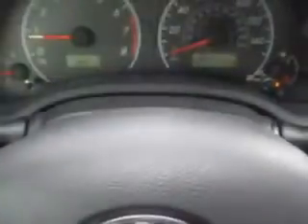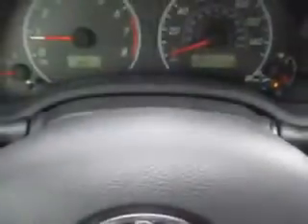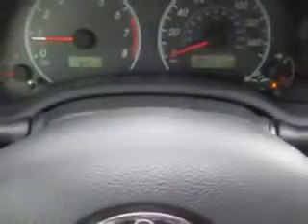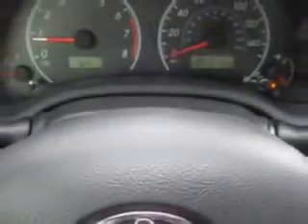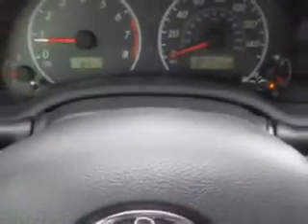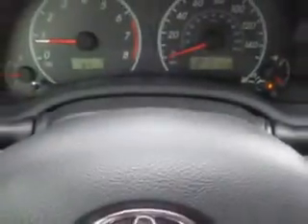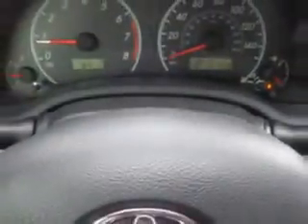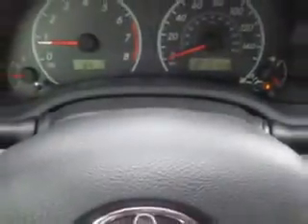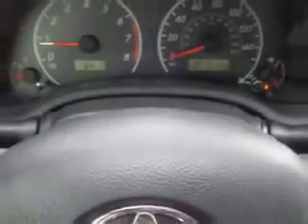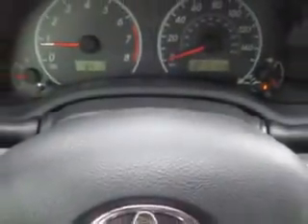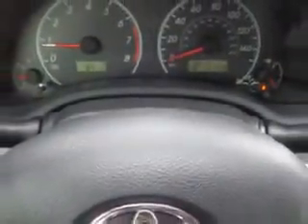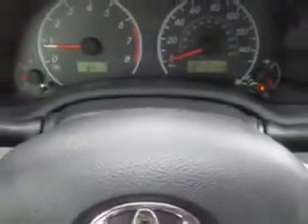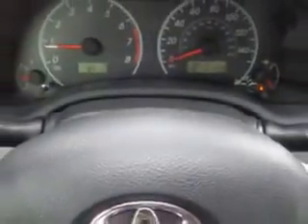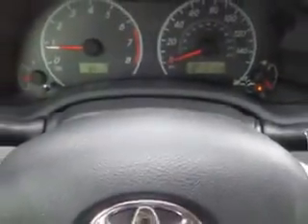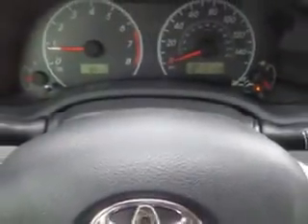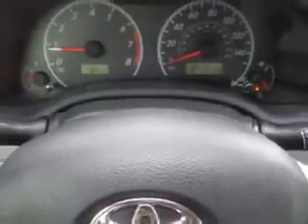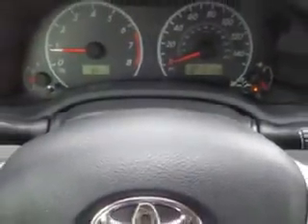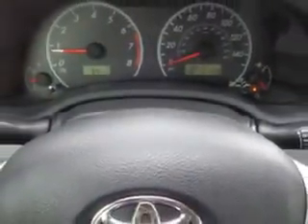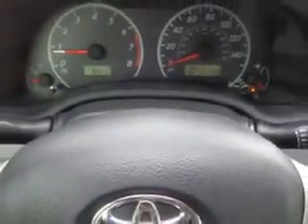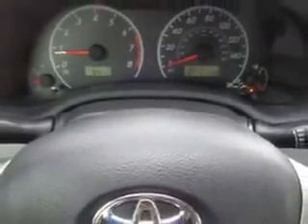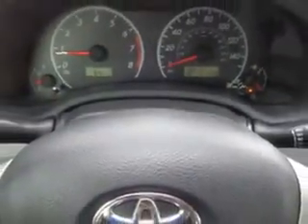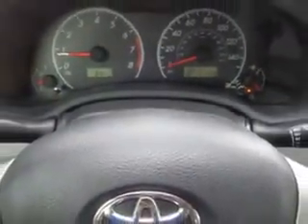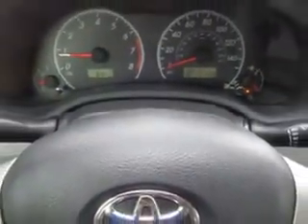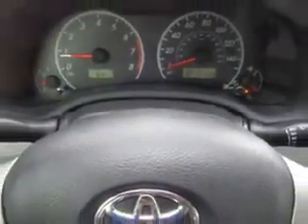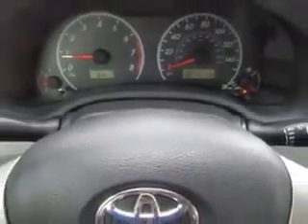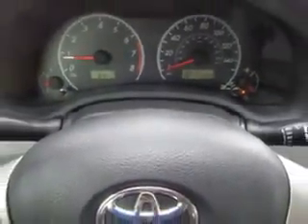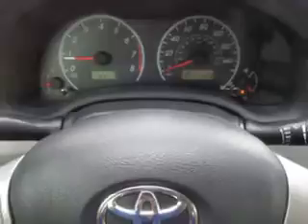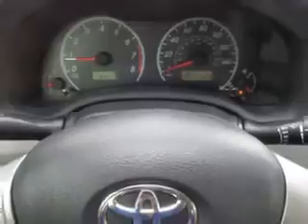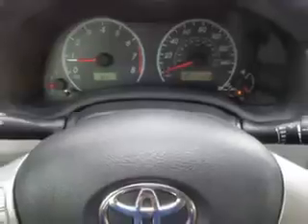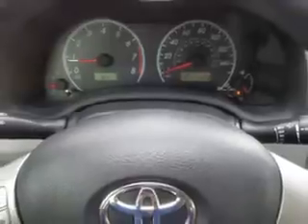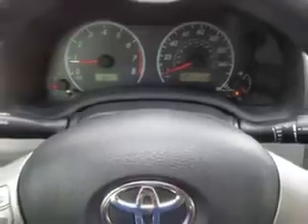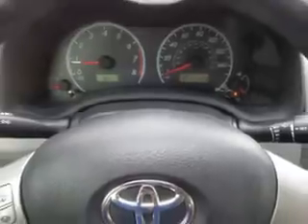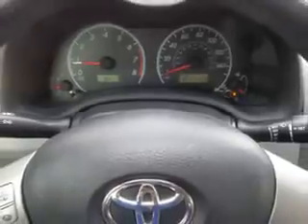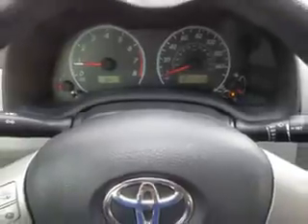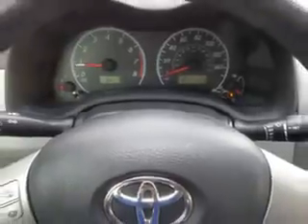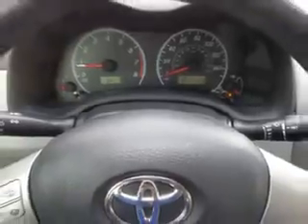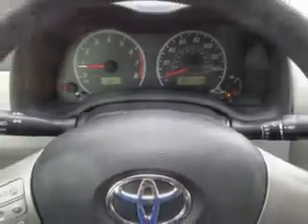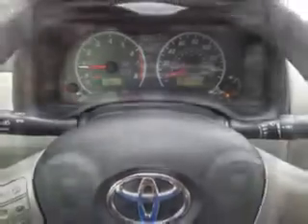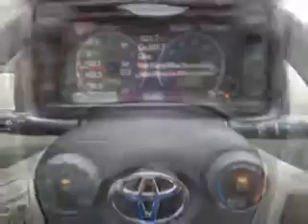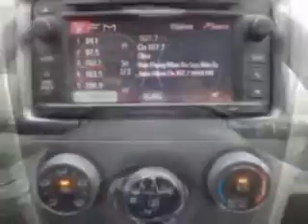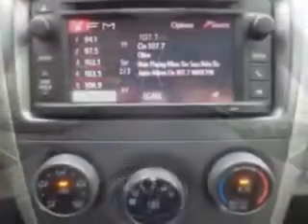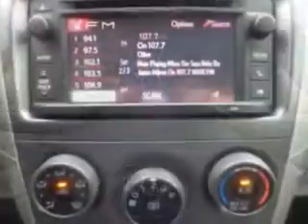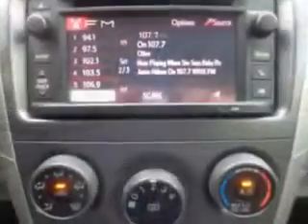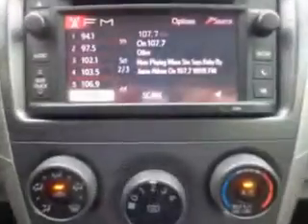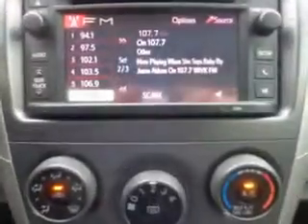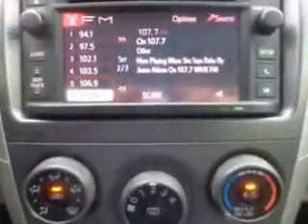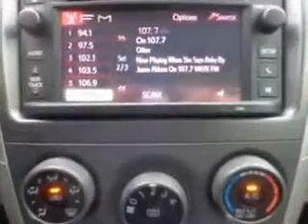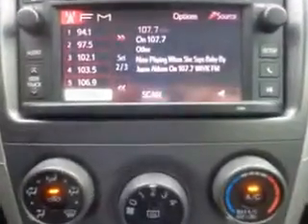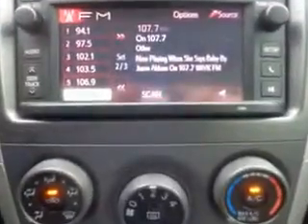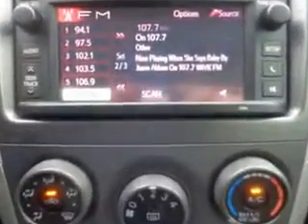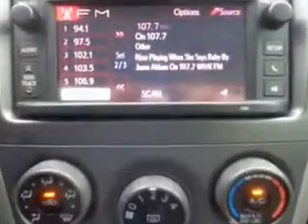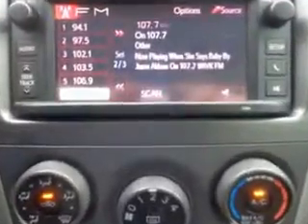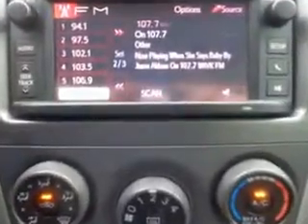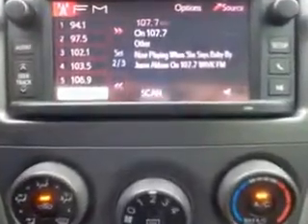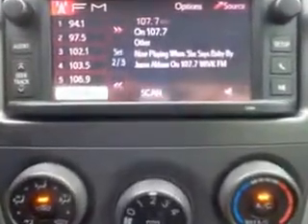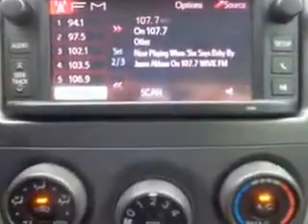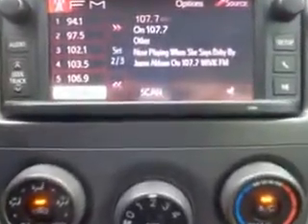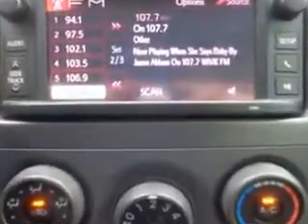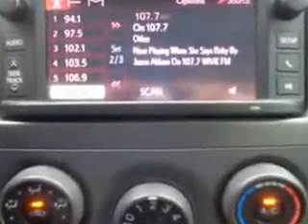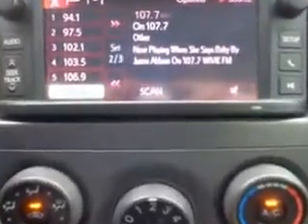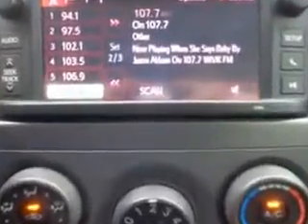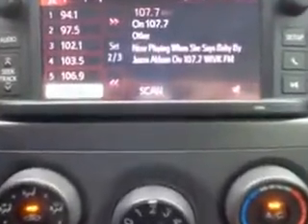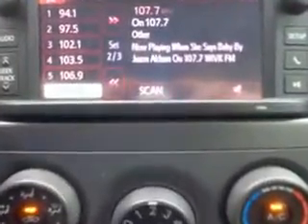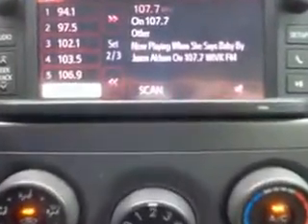Enjoy the drive and have peace of mind in this 2013 Toyota Corolla. See us at Royston Hyundai today.